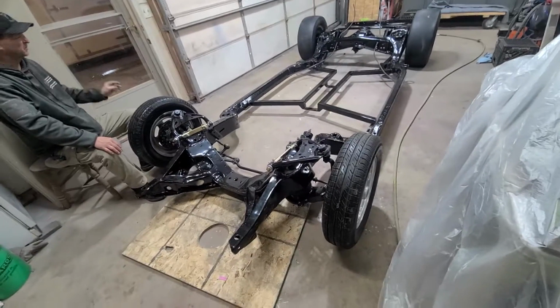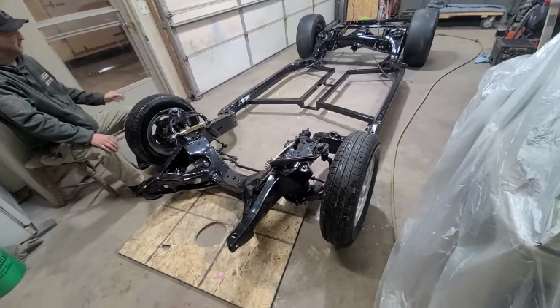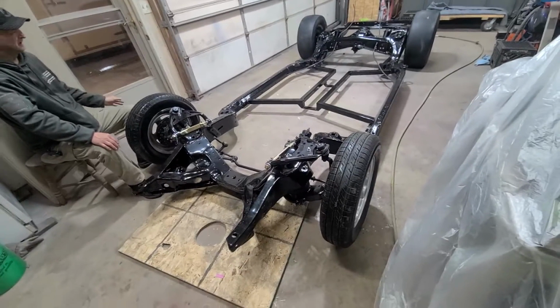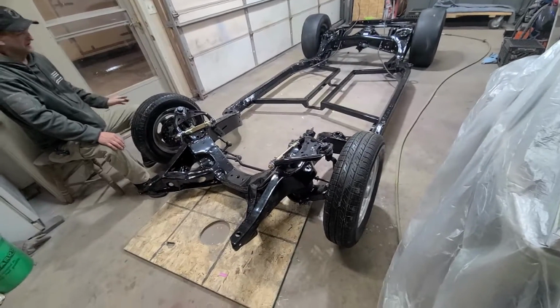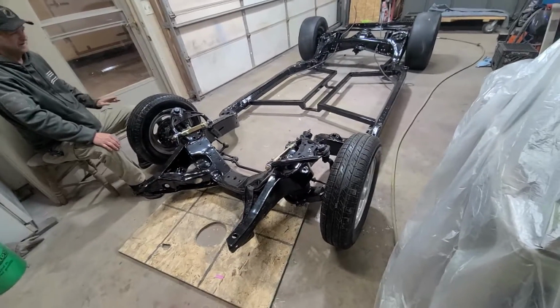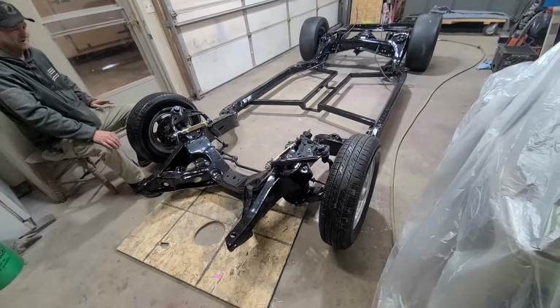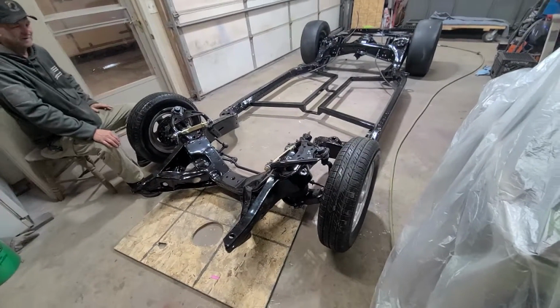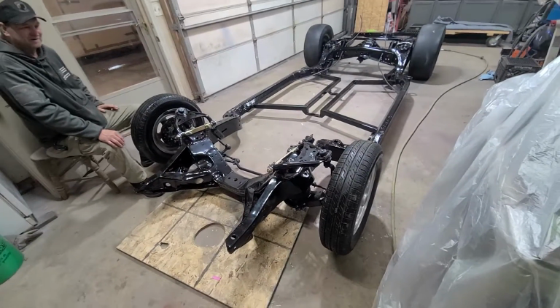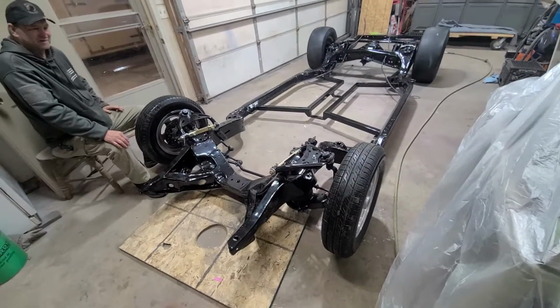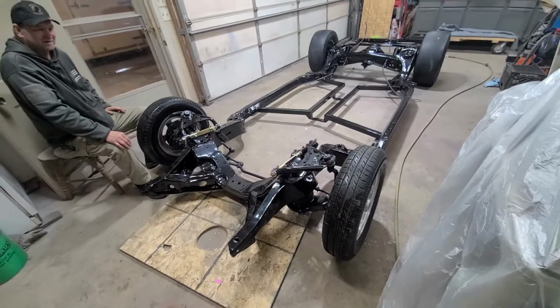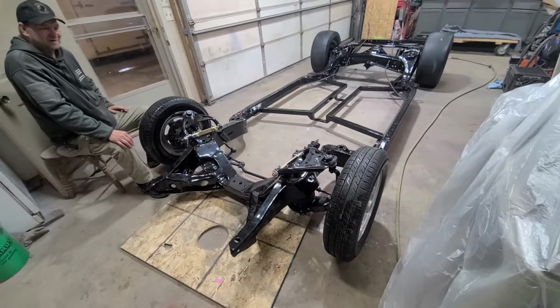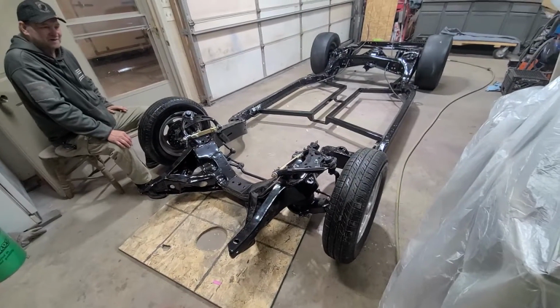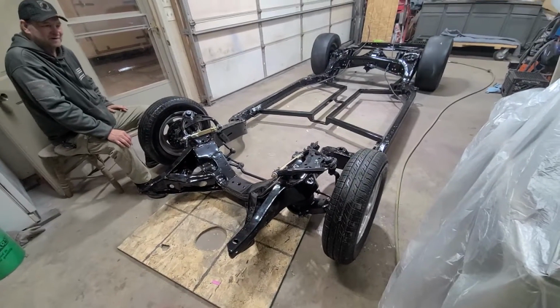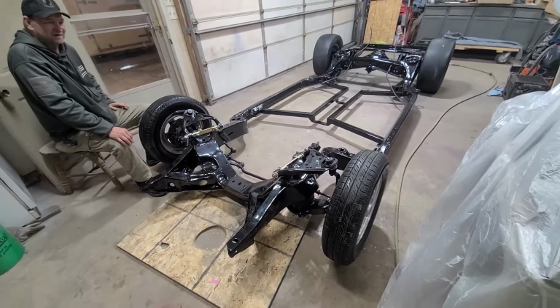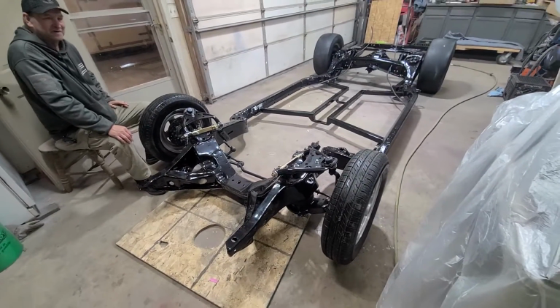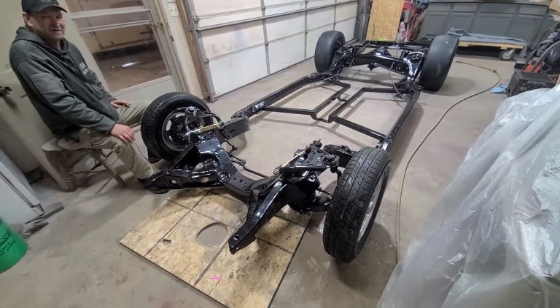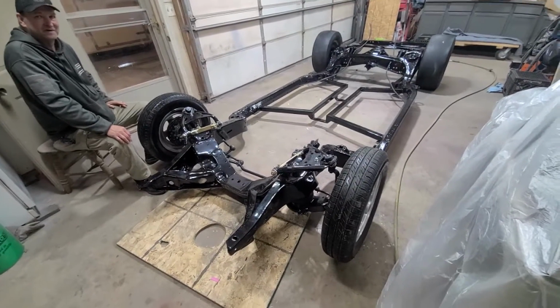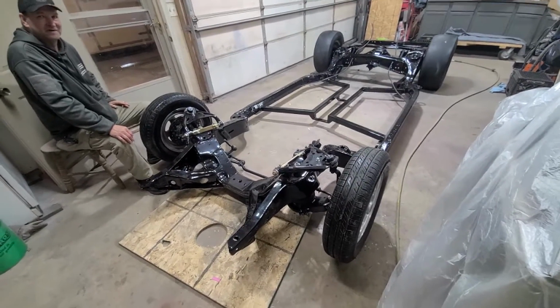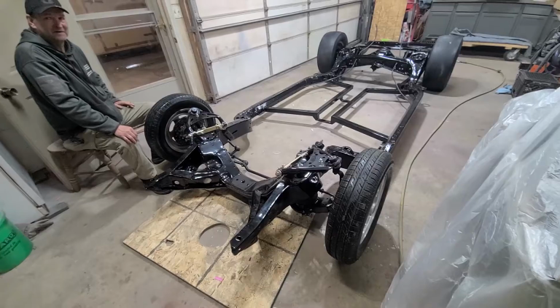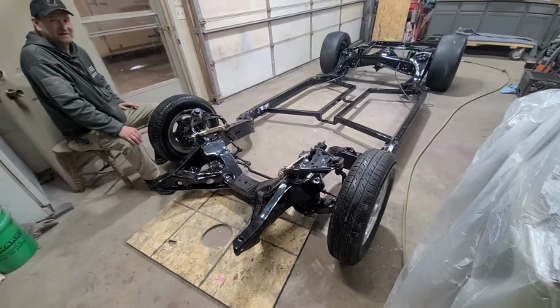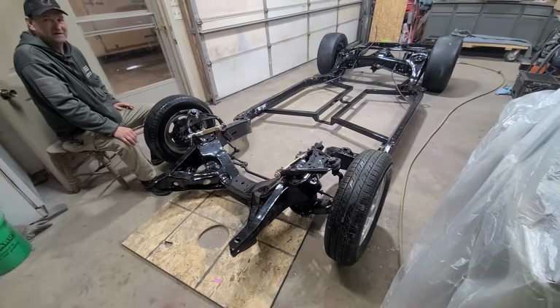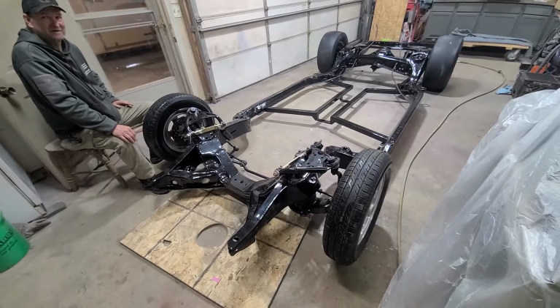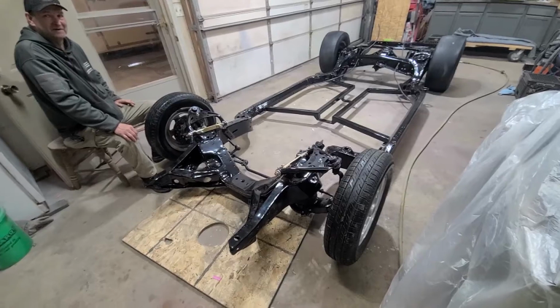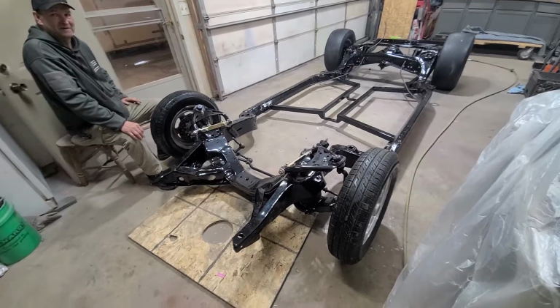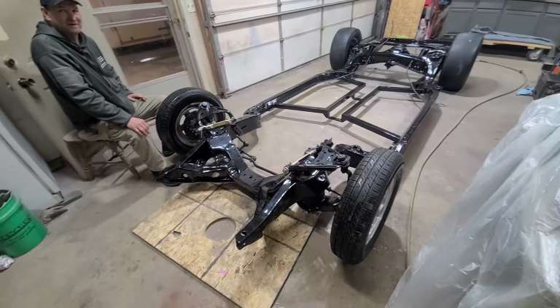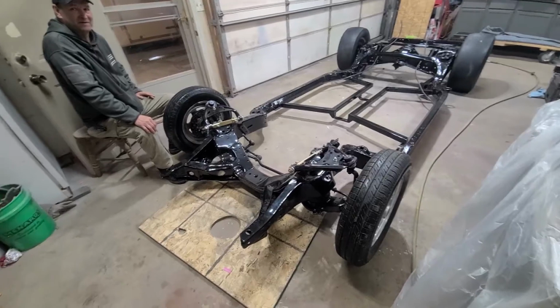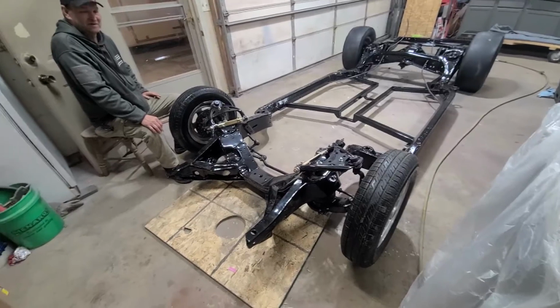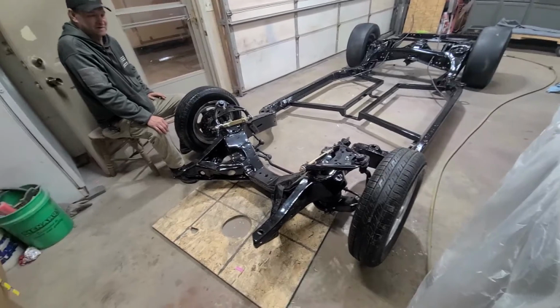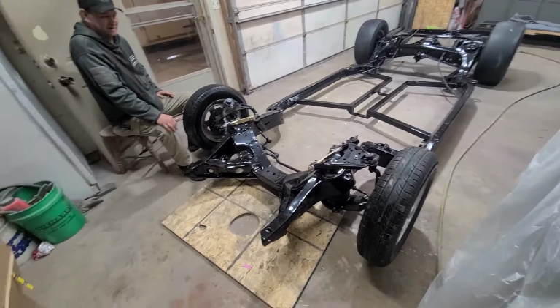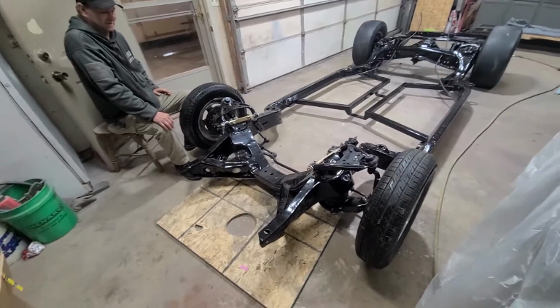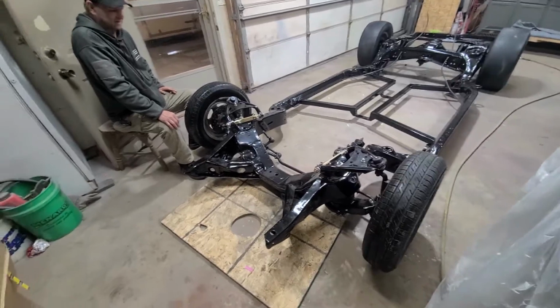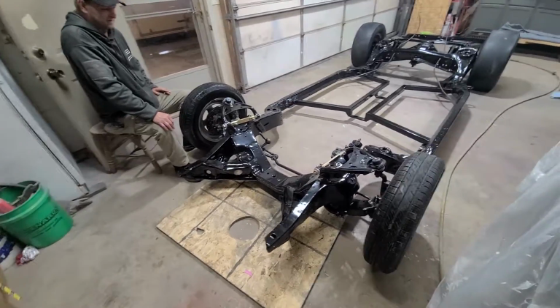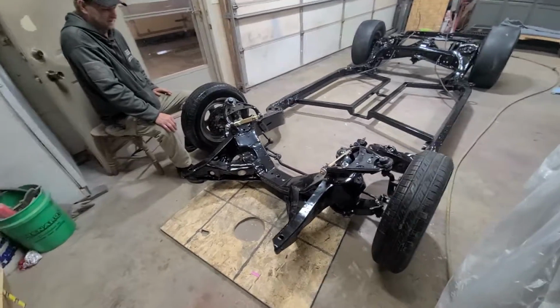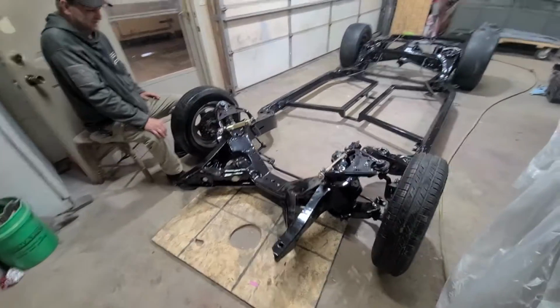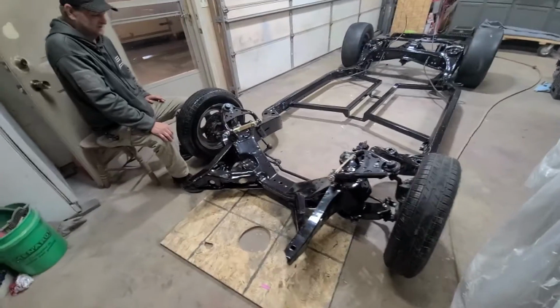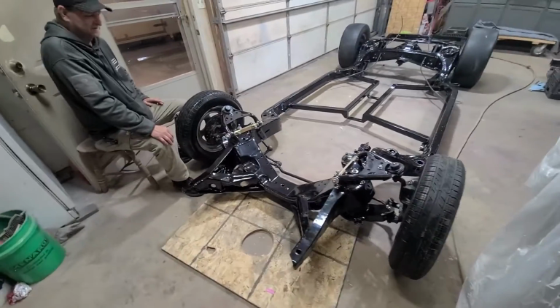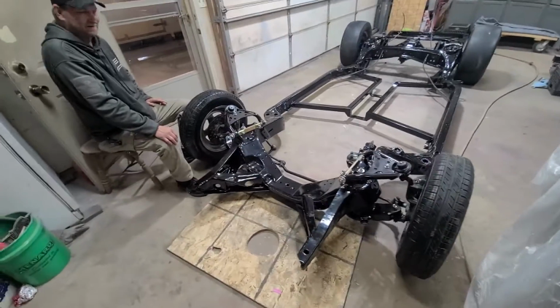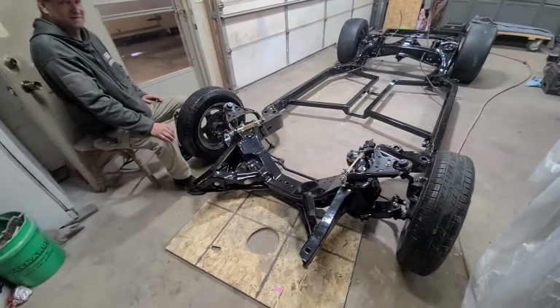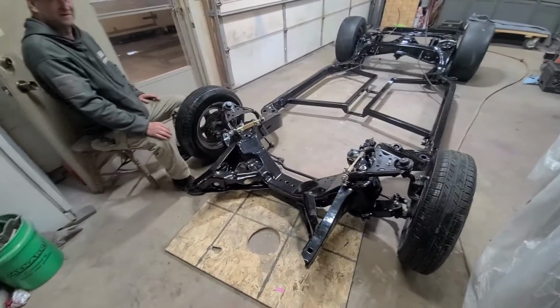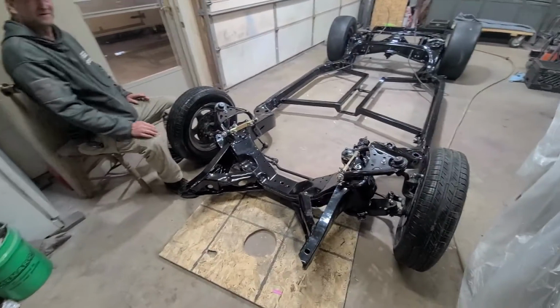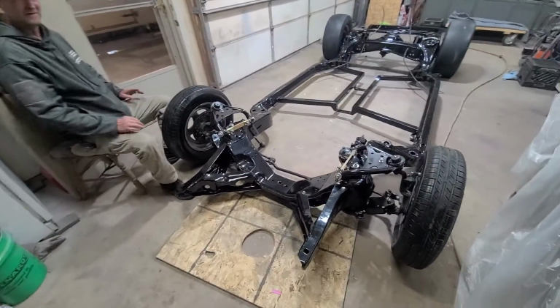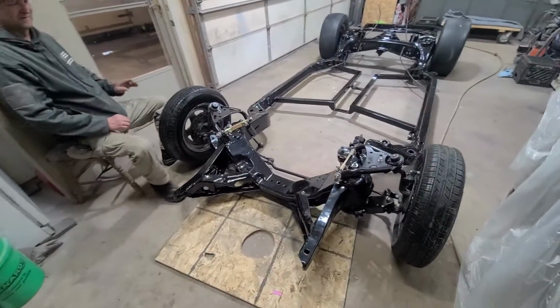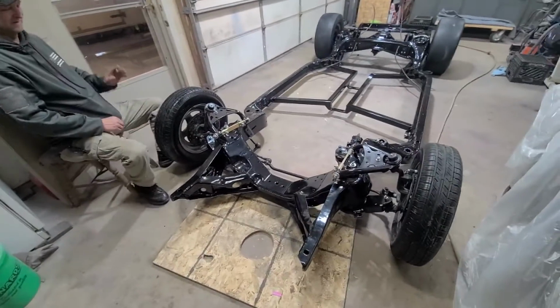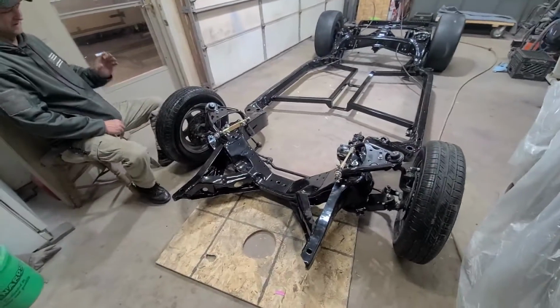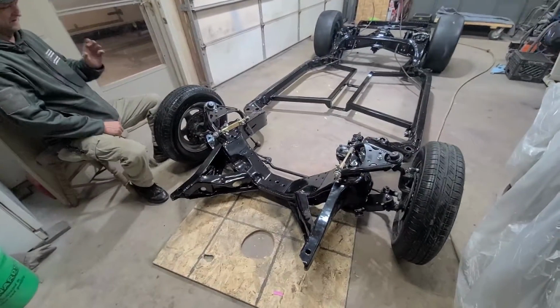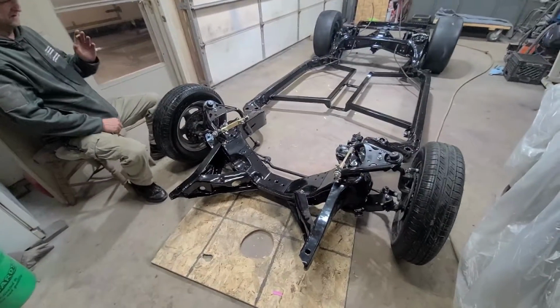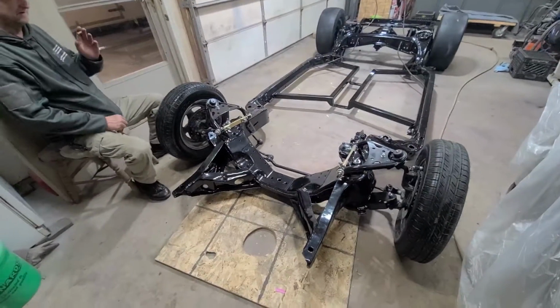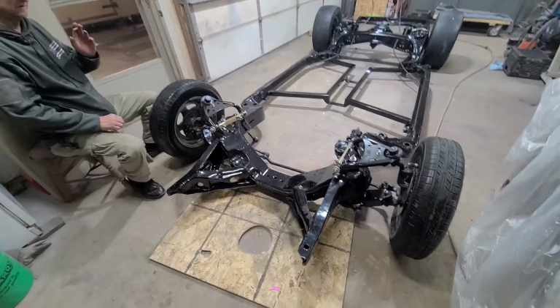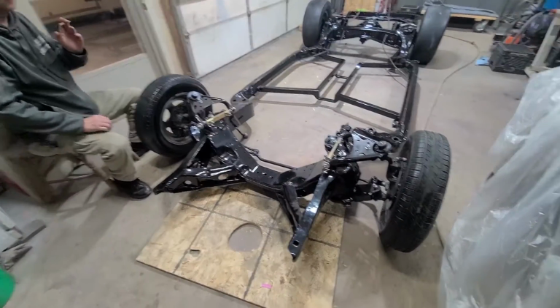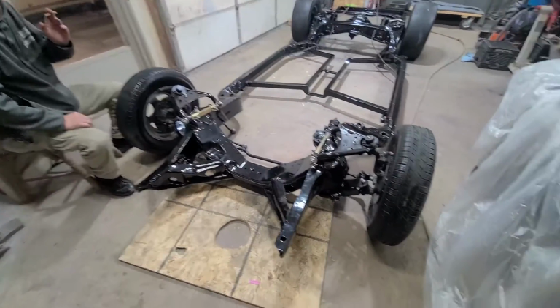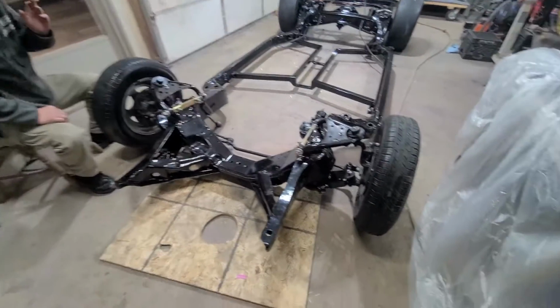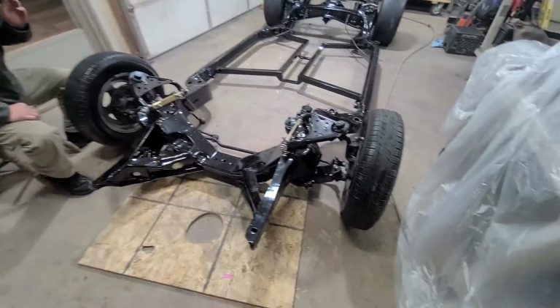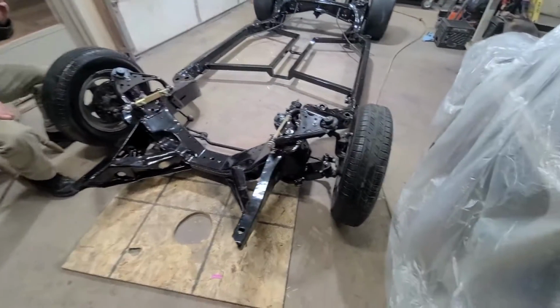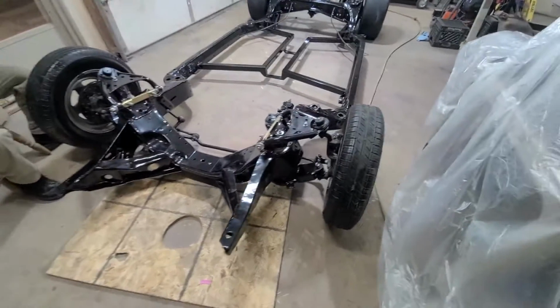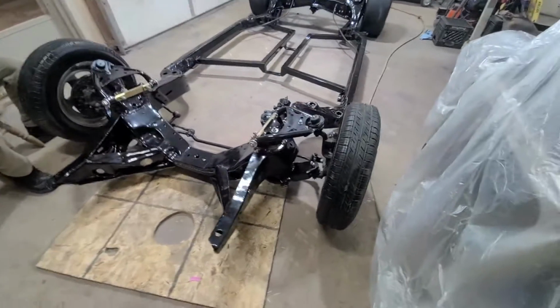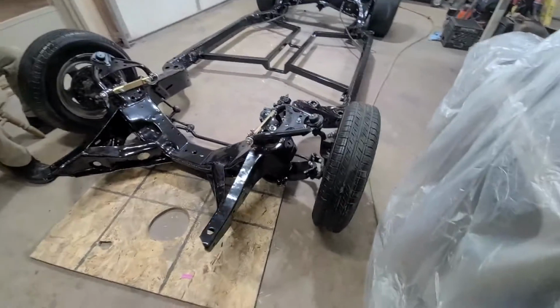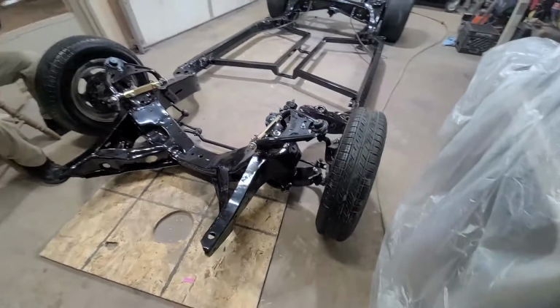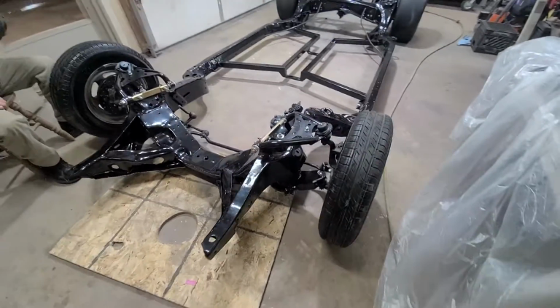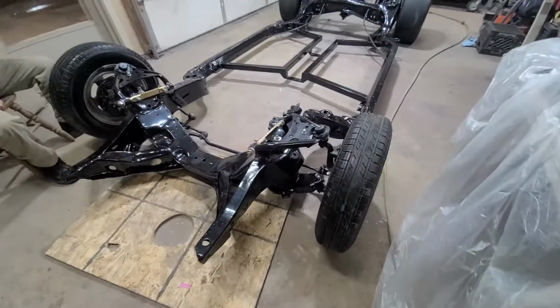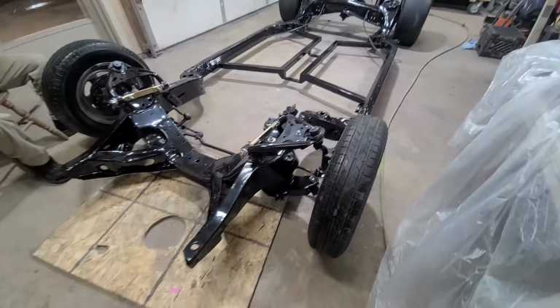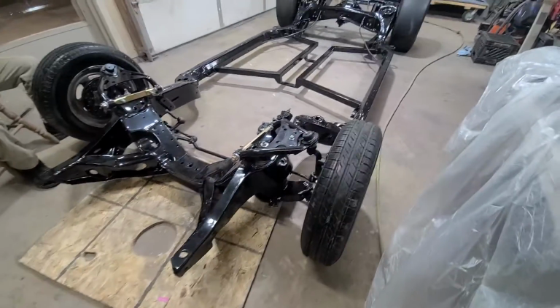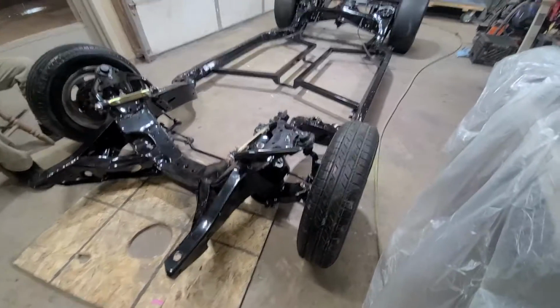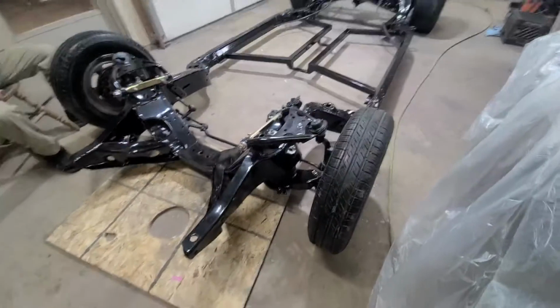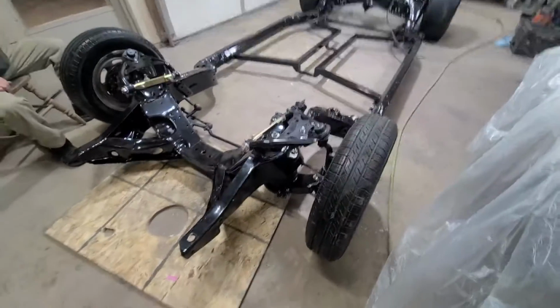Probably about five hours ago, I had nothing on this. I now have me a rolling chassis. Check this out.